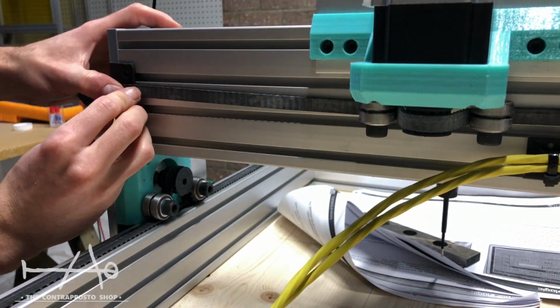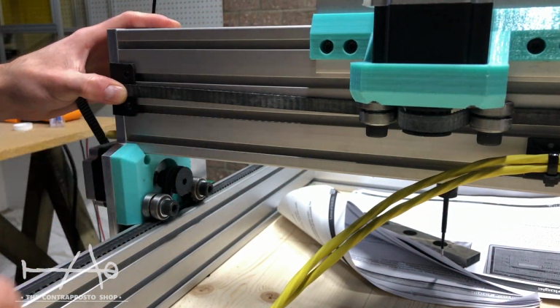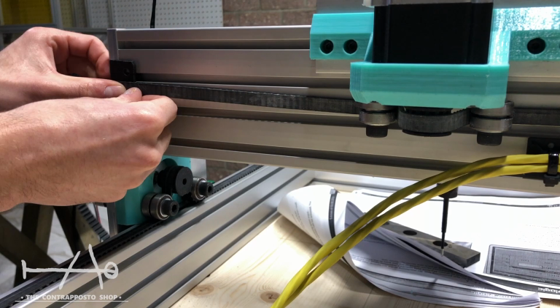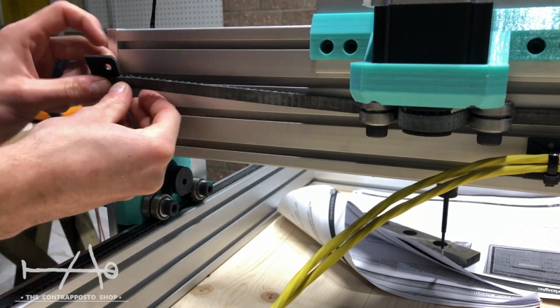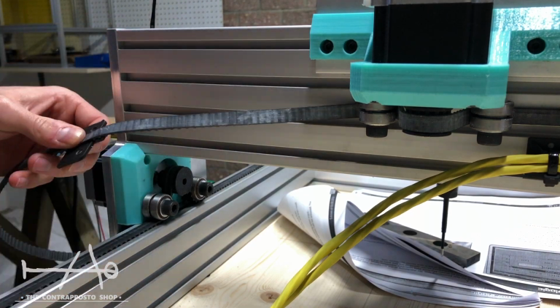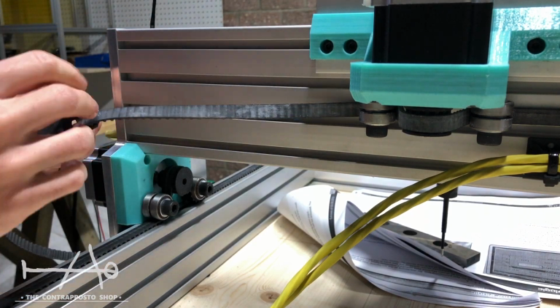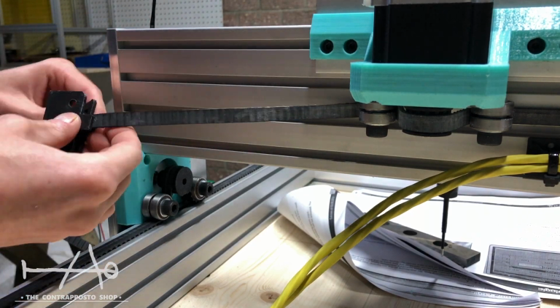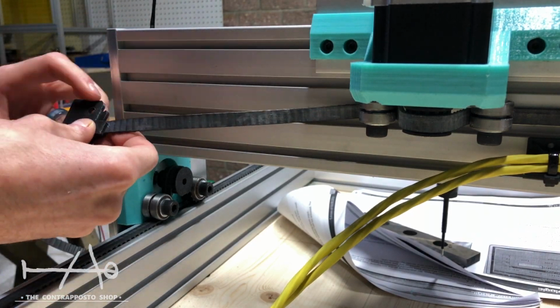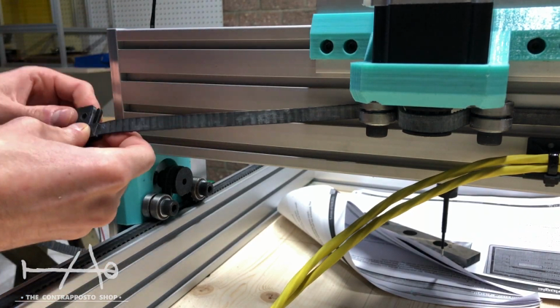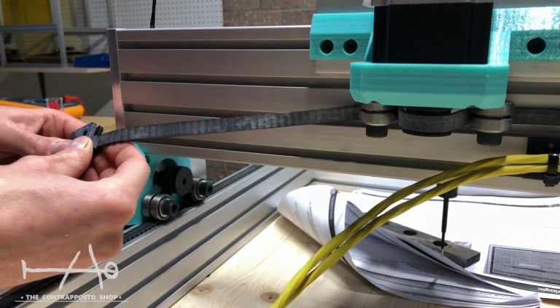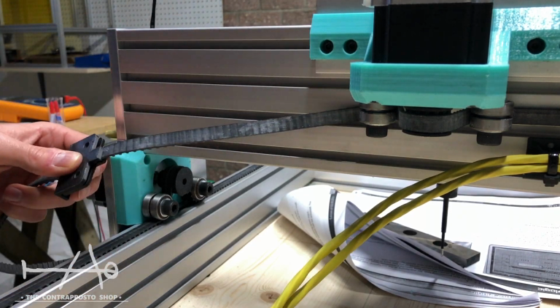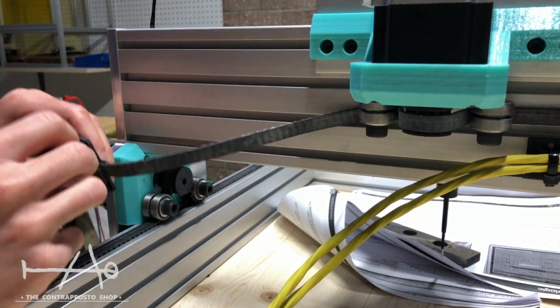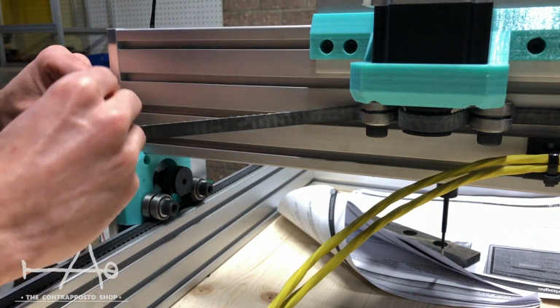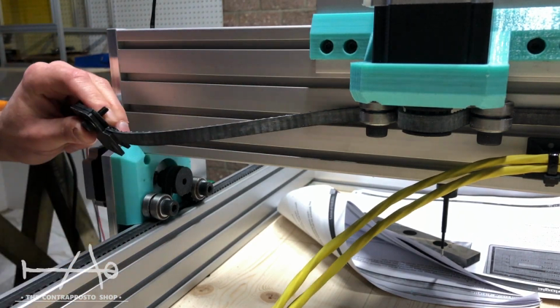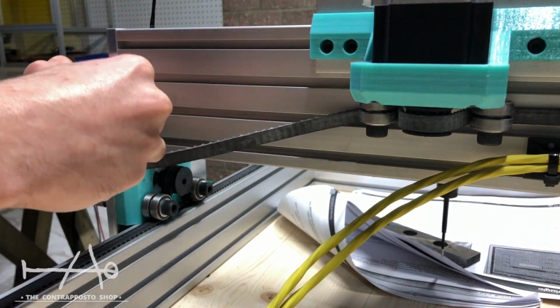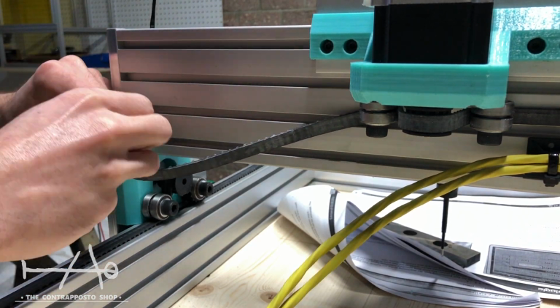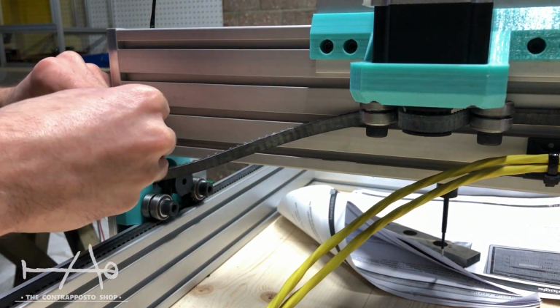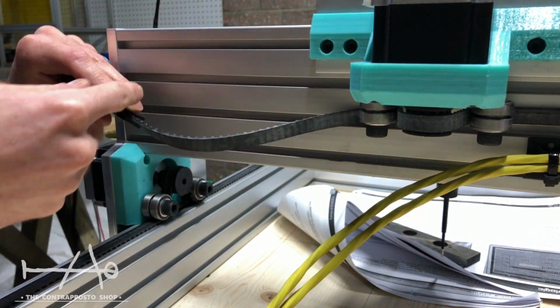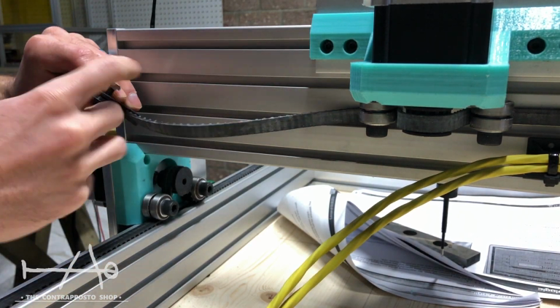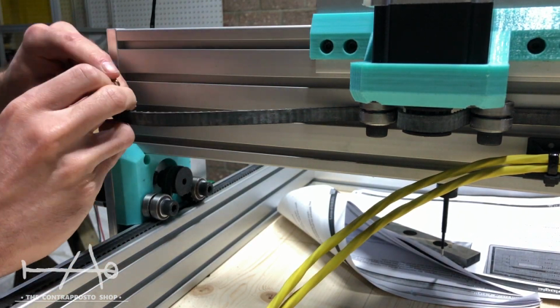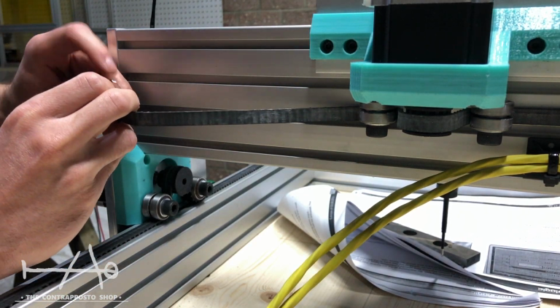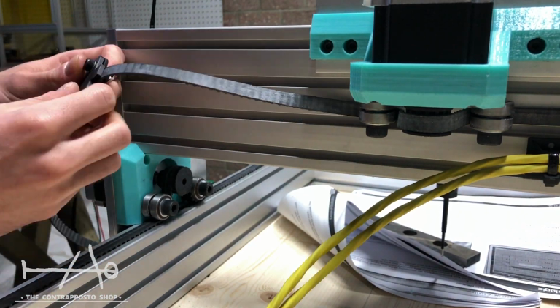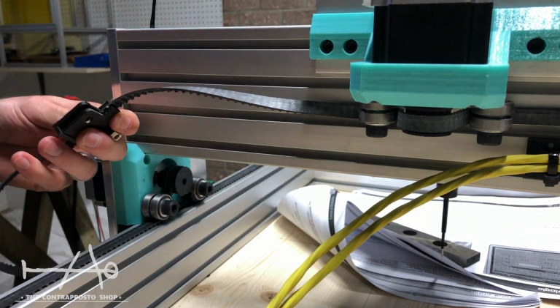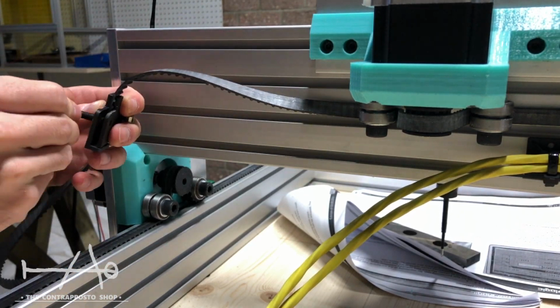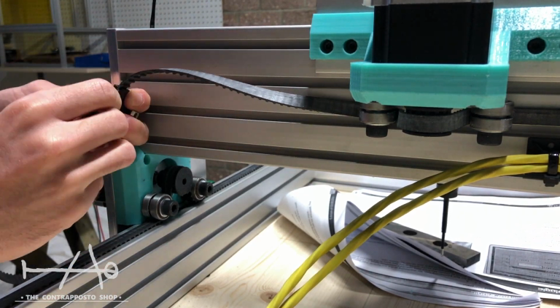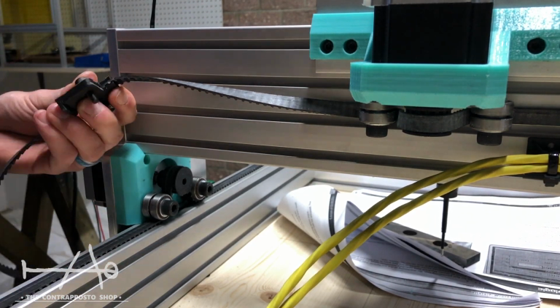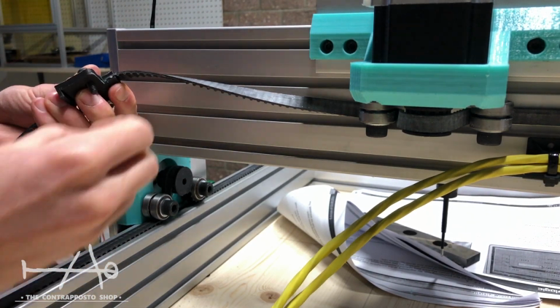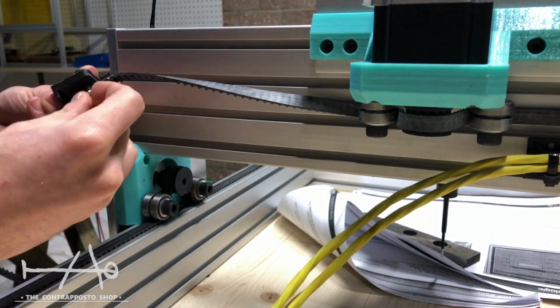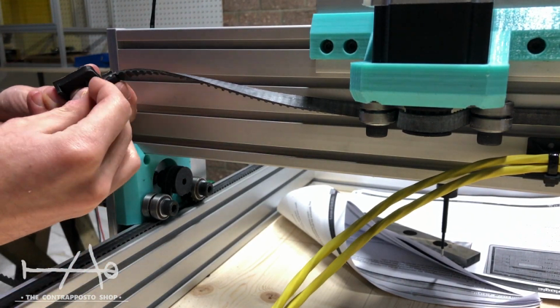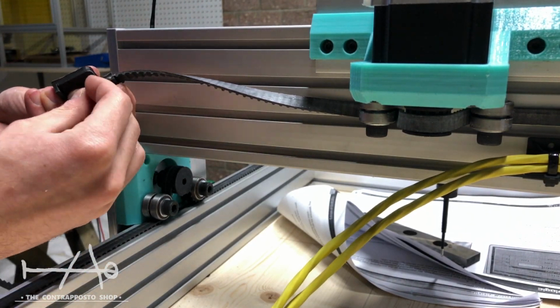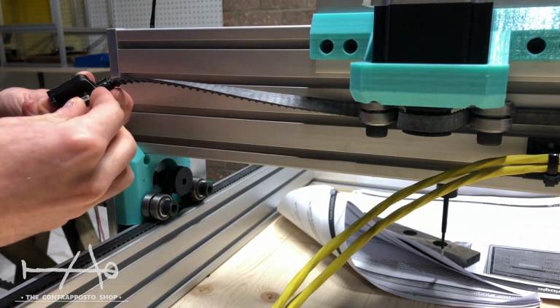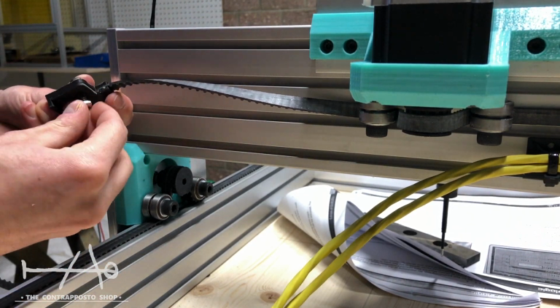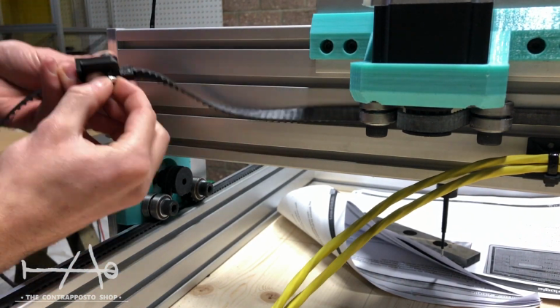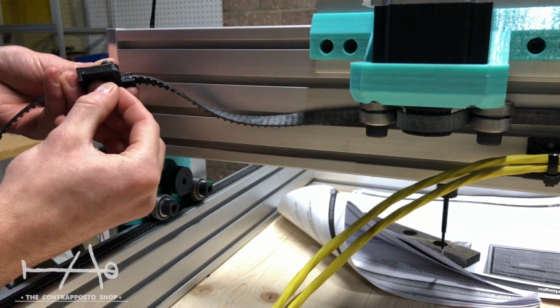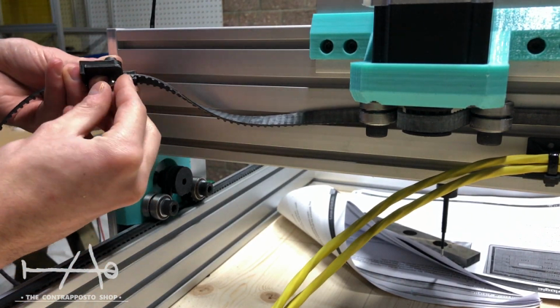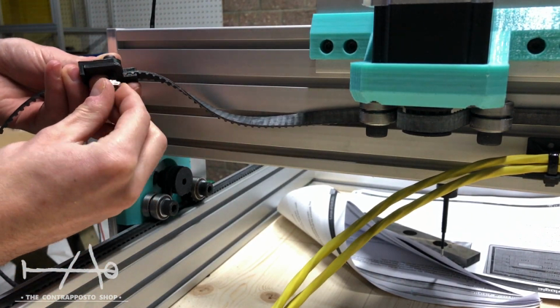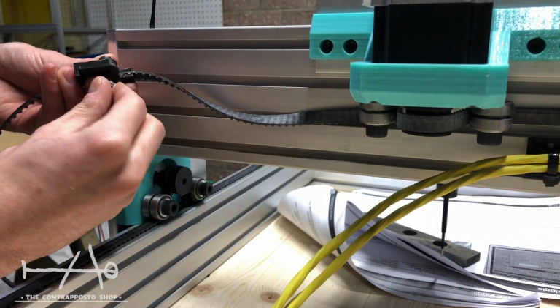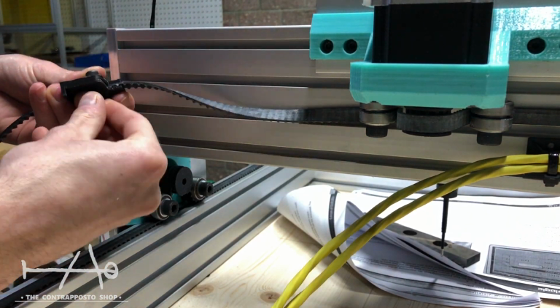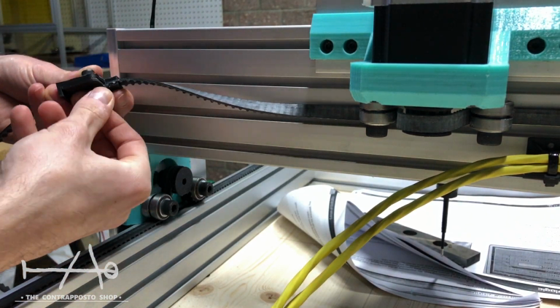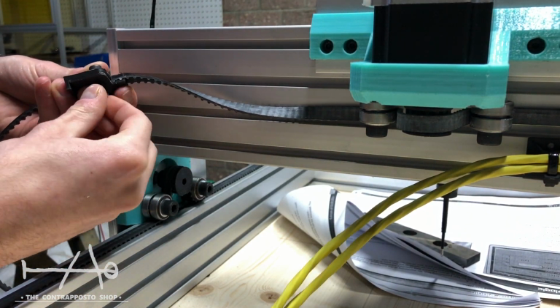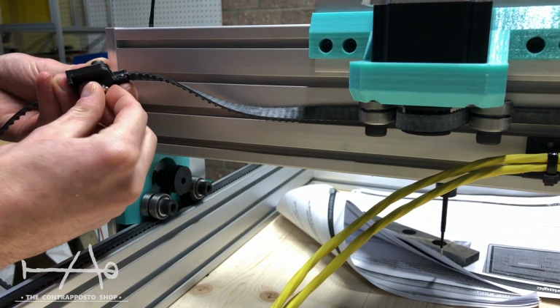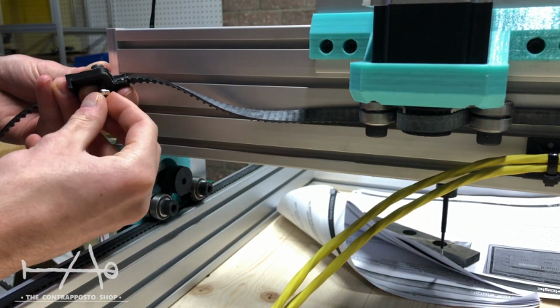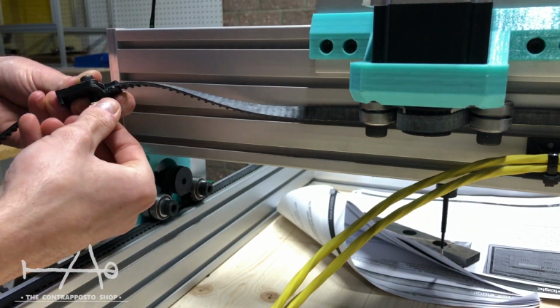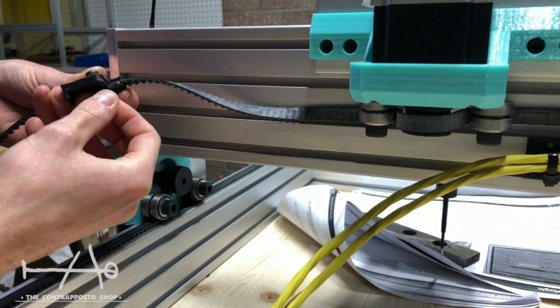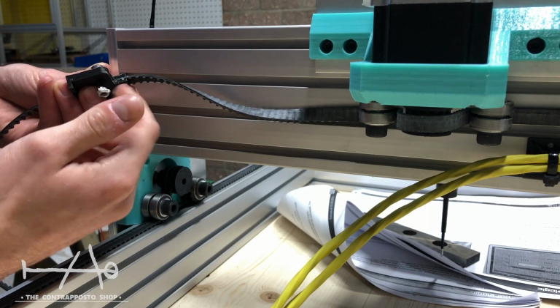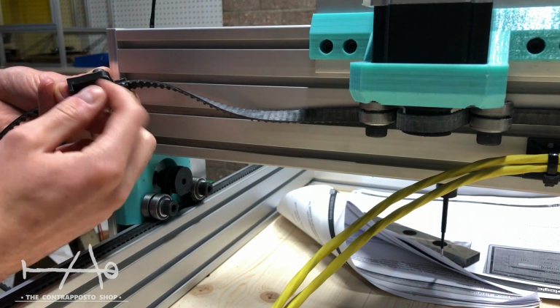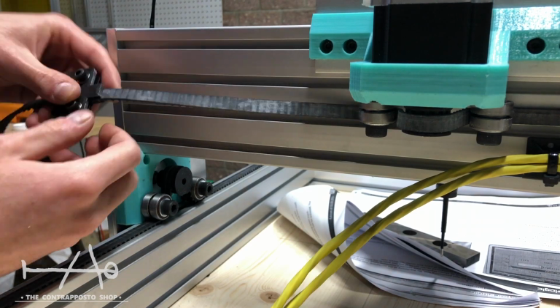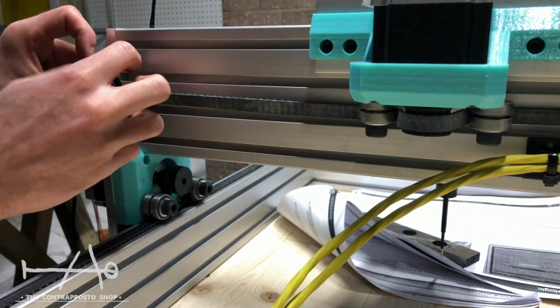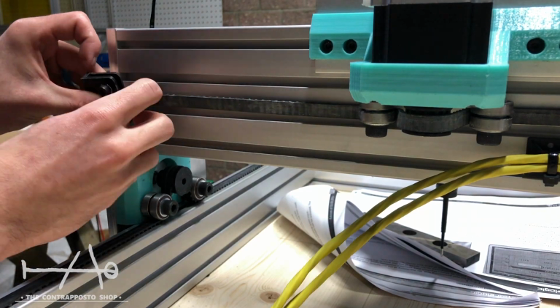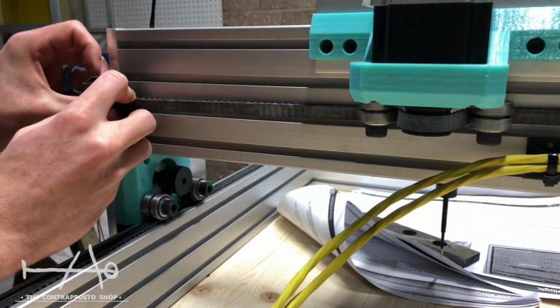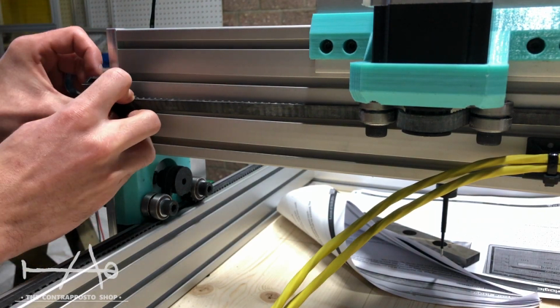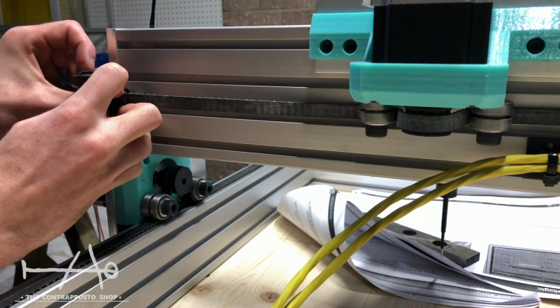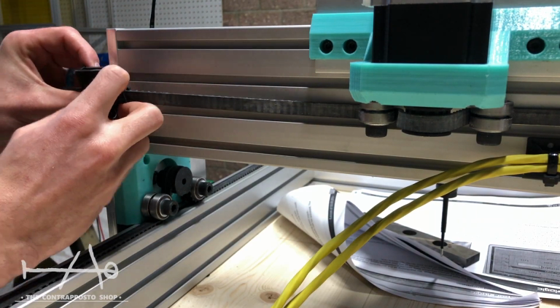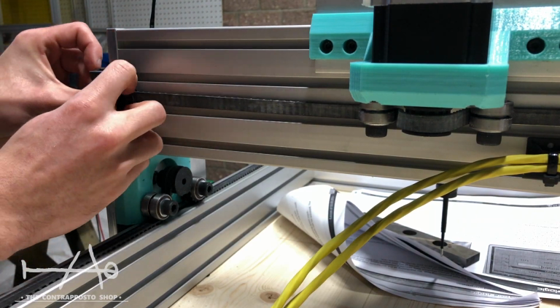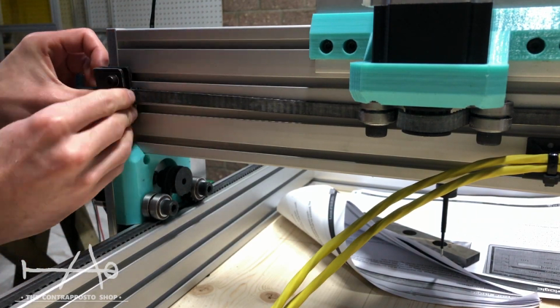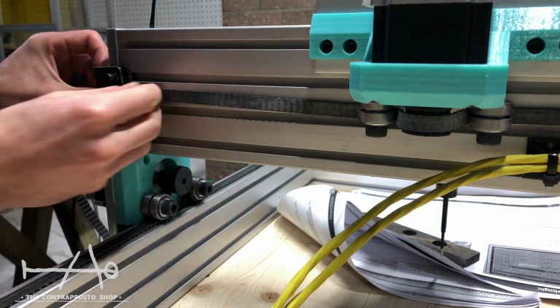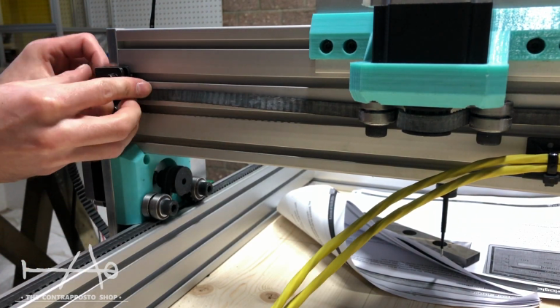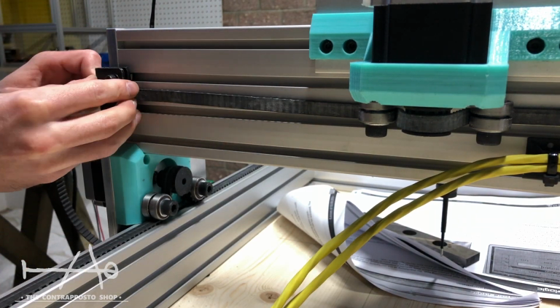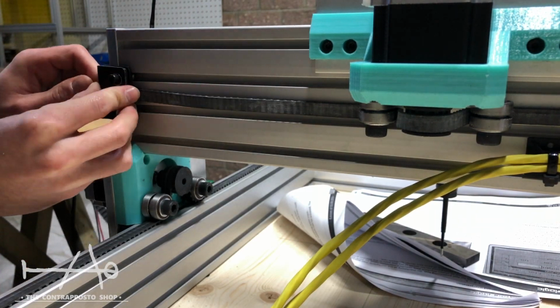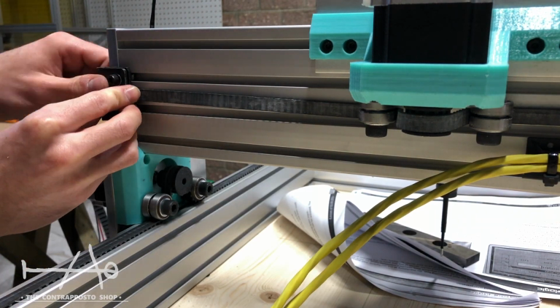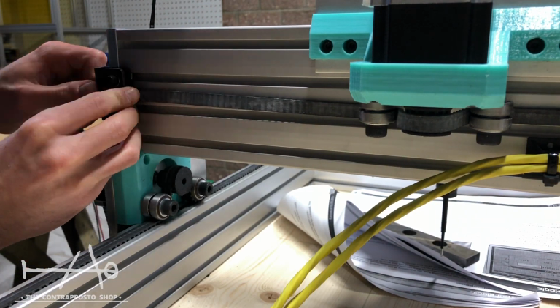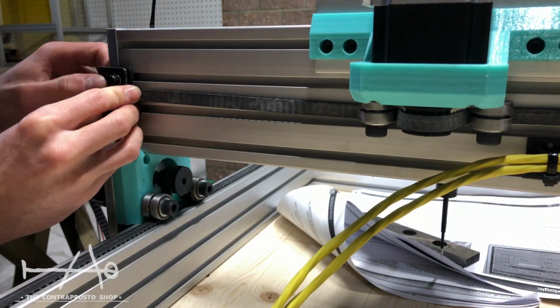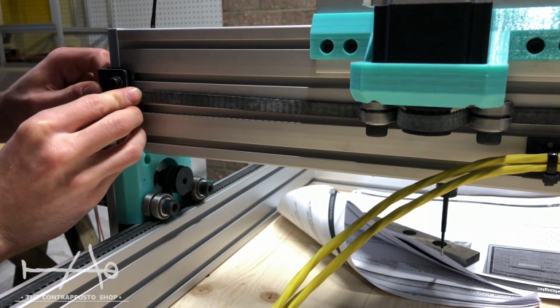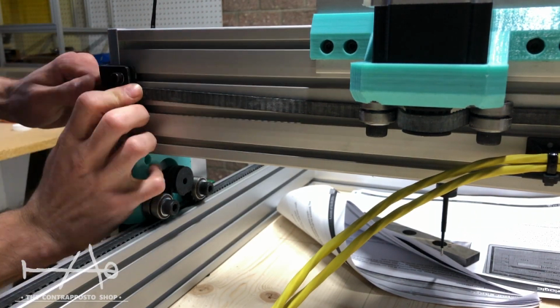I didn't know how to make the belt tensioner system, so I designed a clip just for the test. I finally kept it because it's working great.